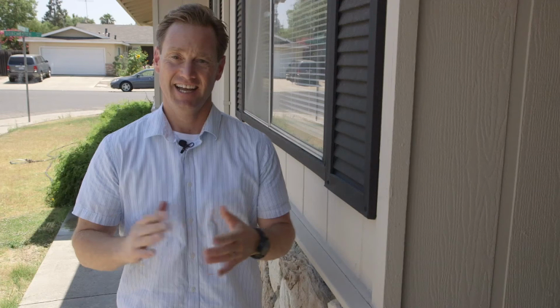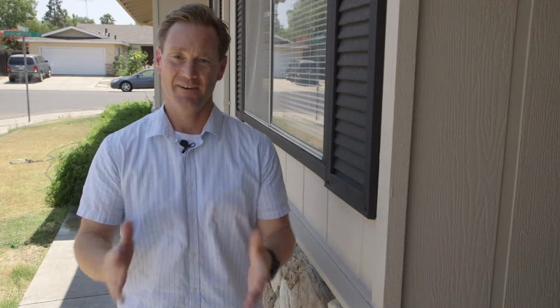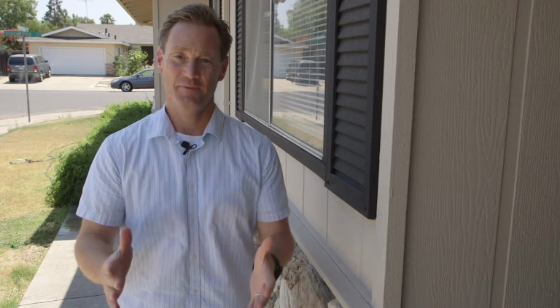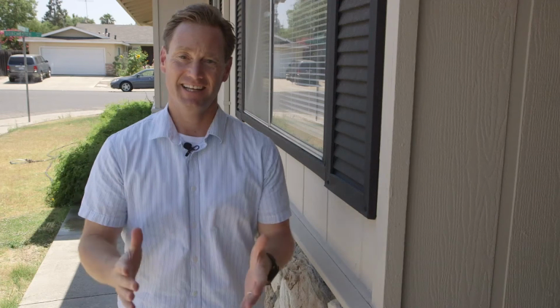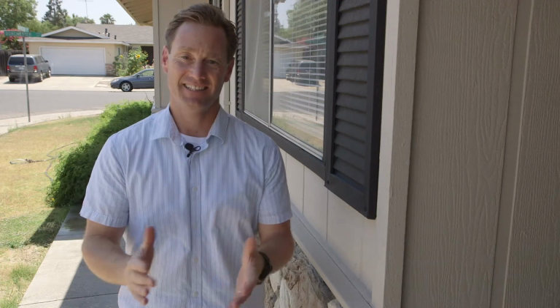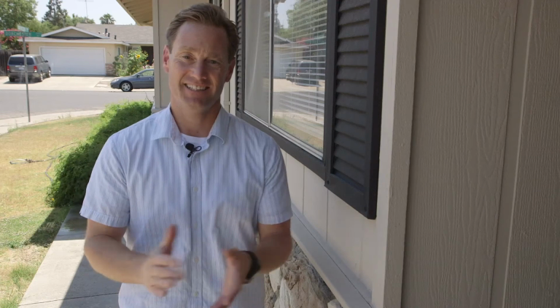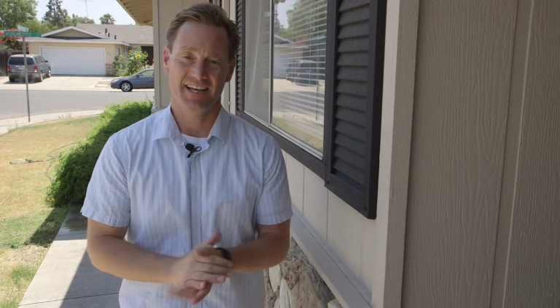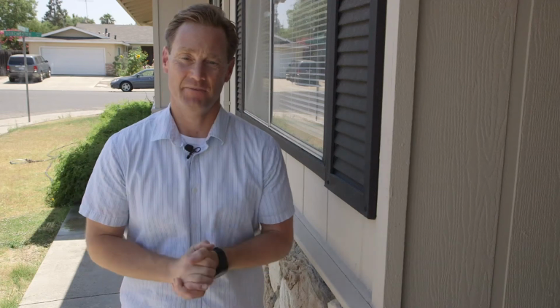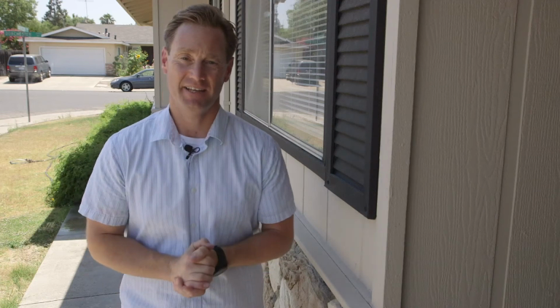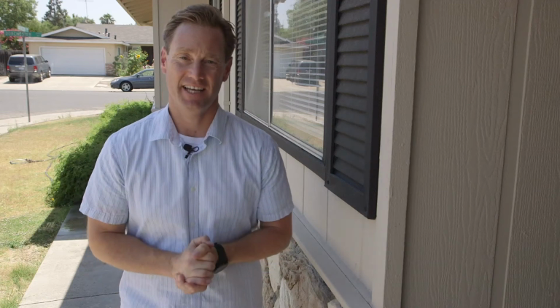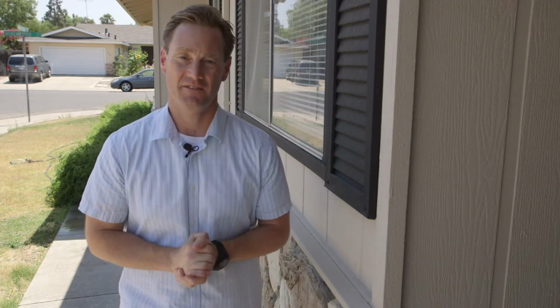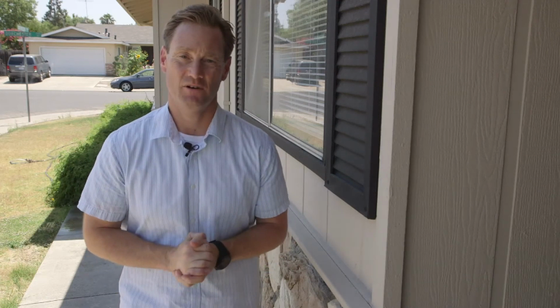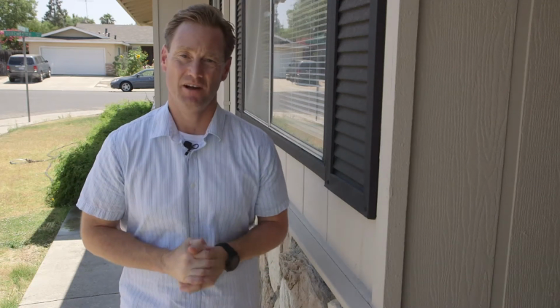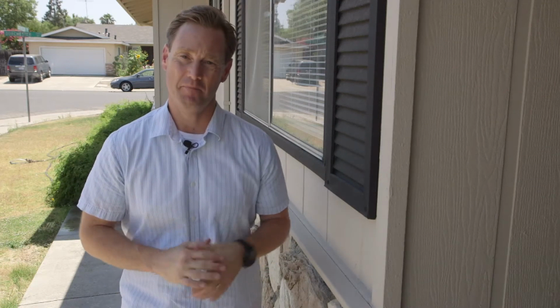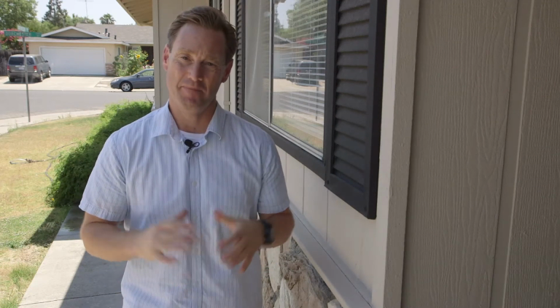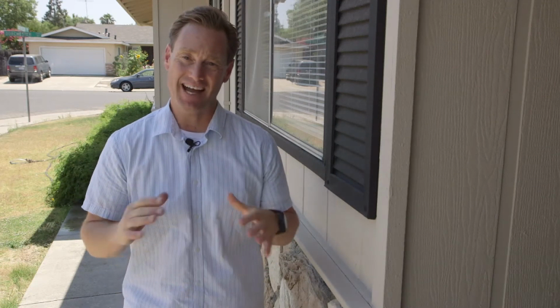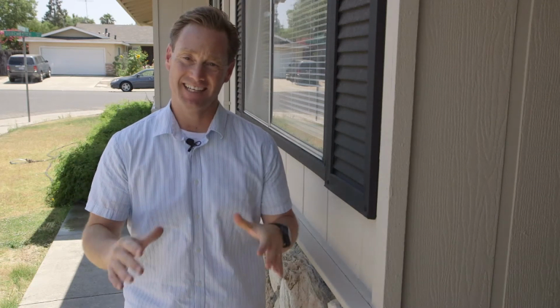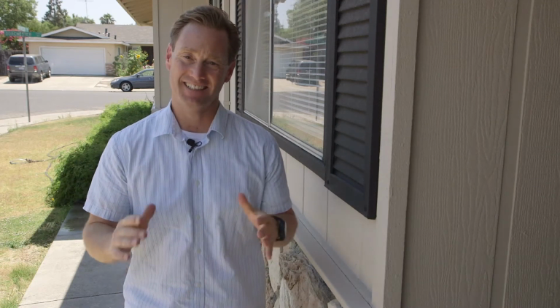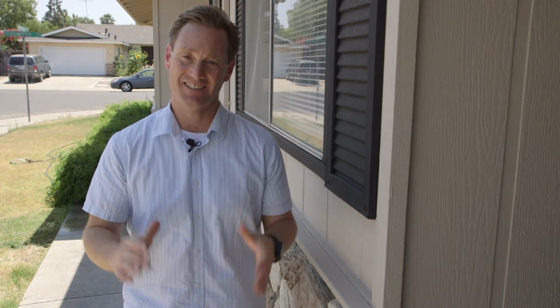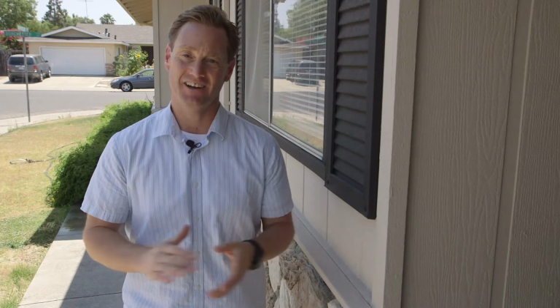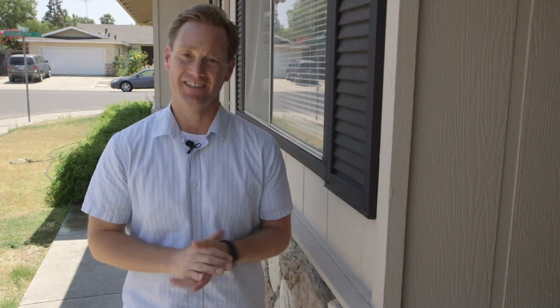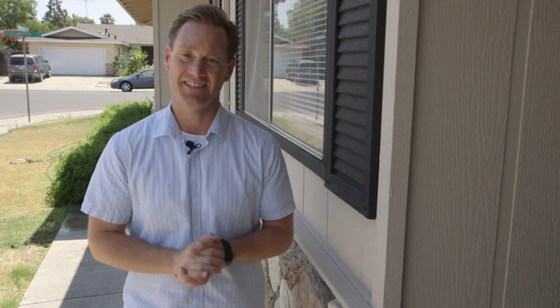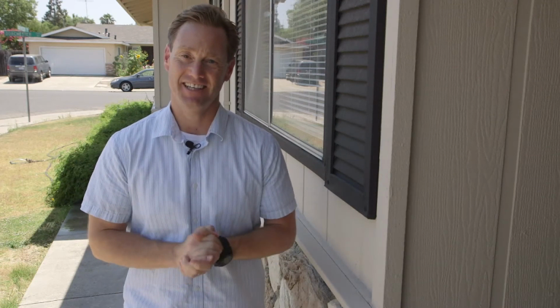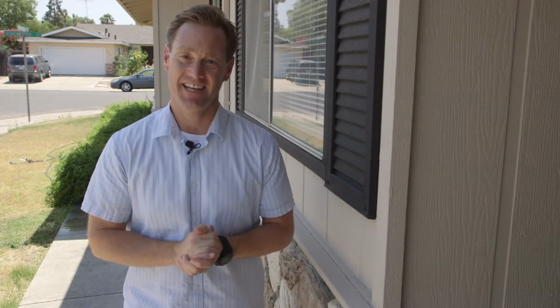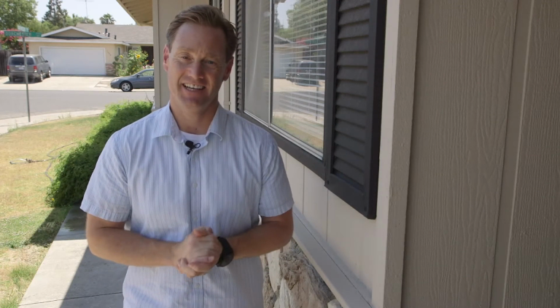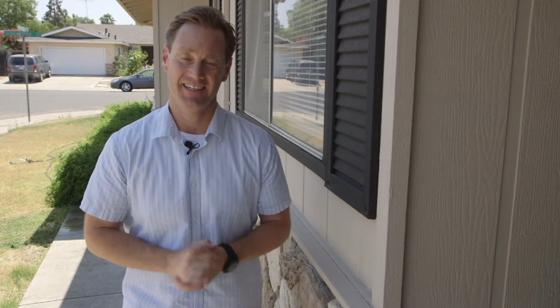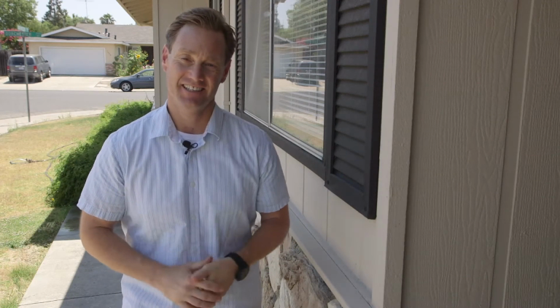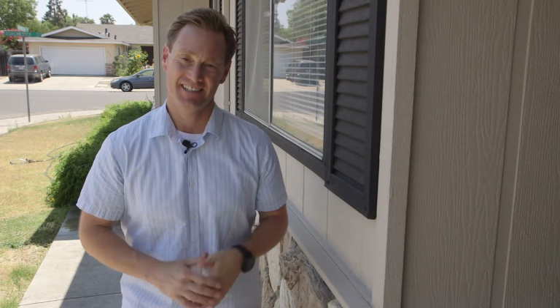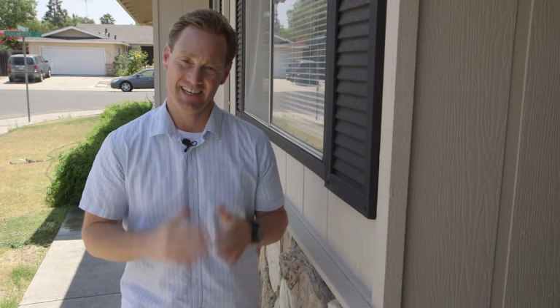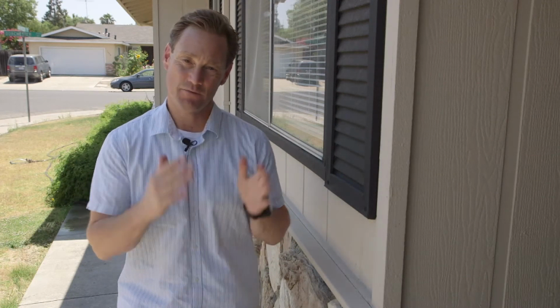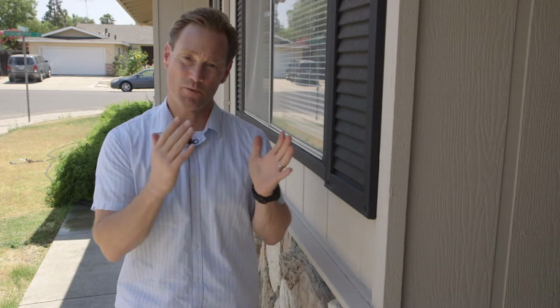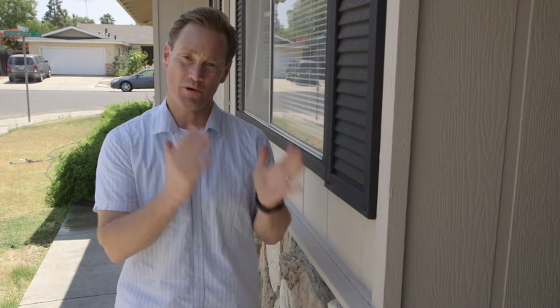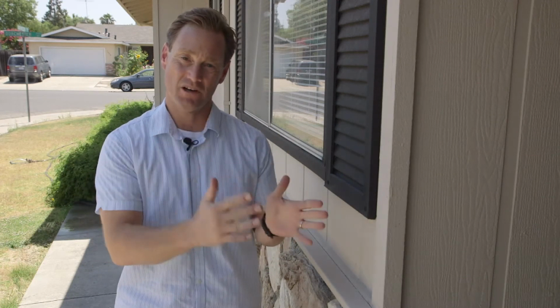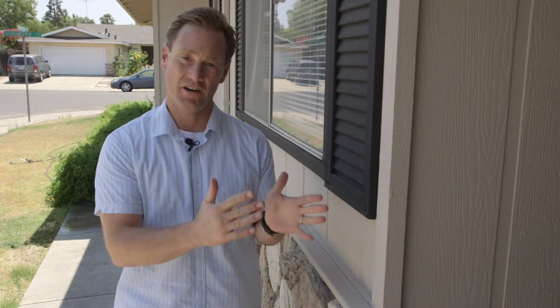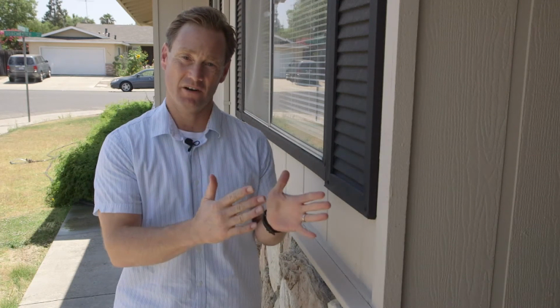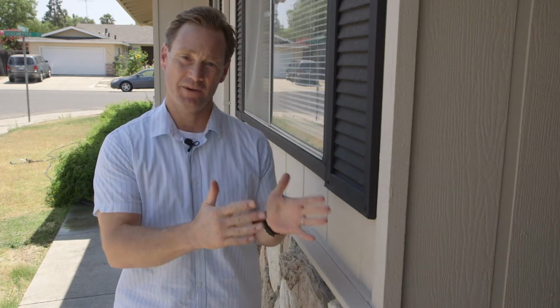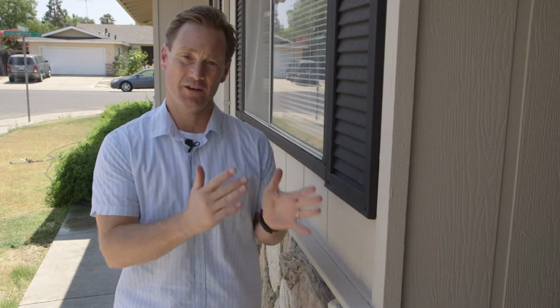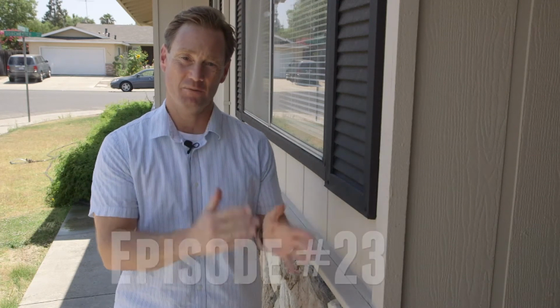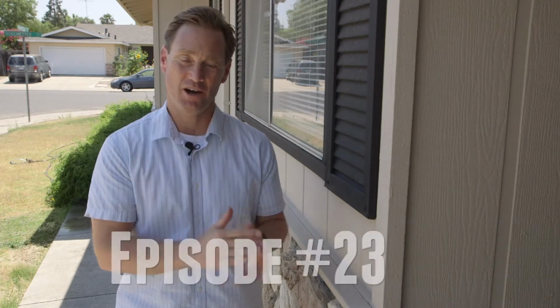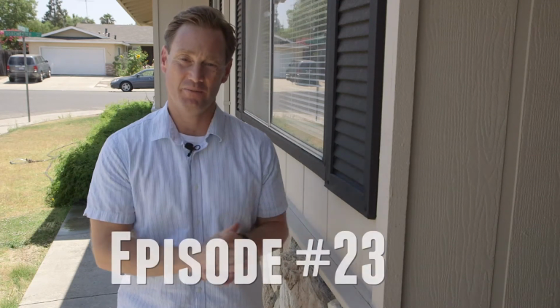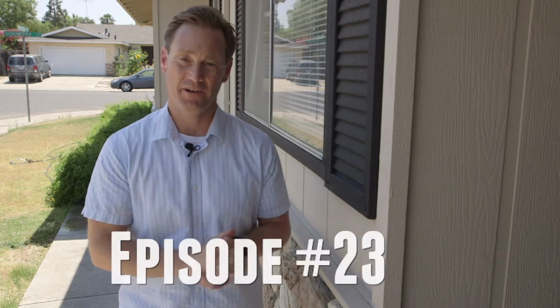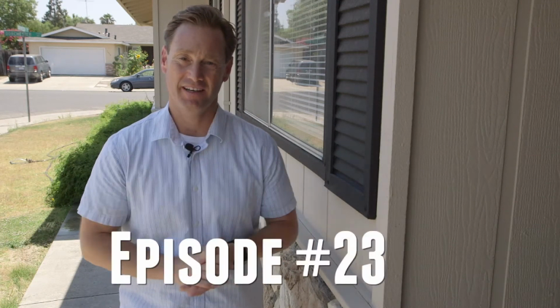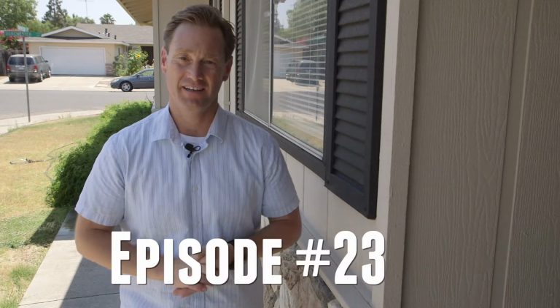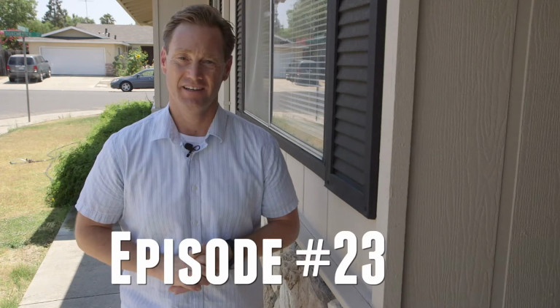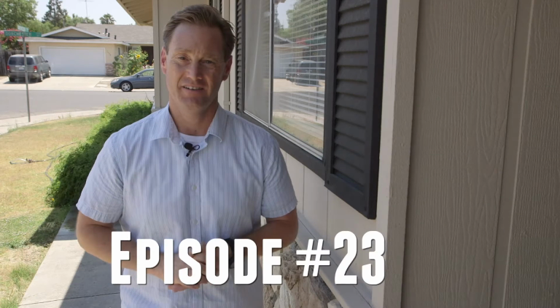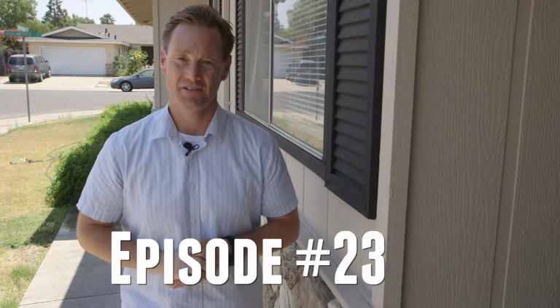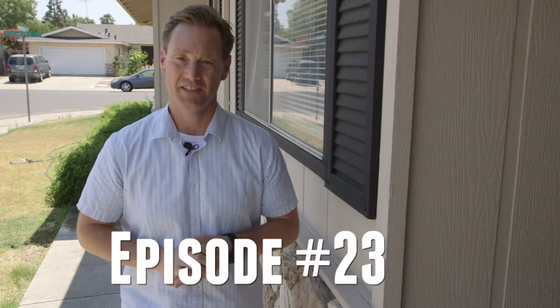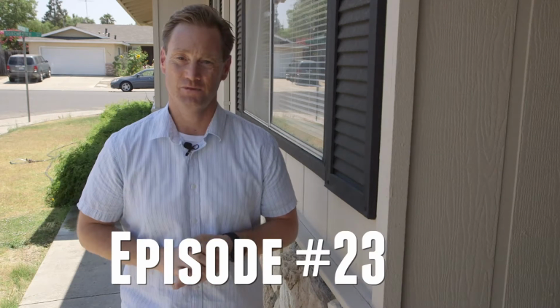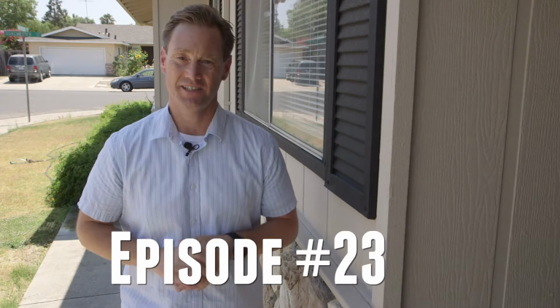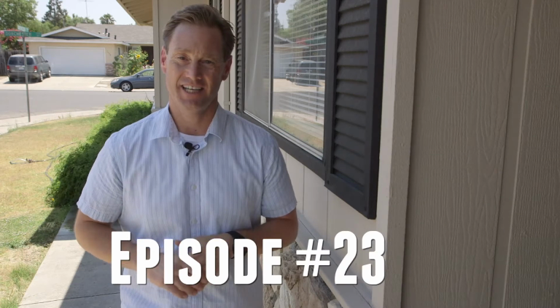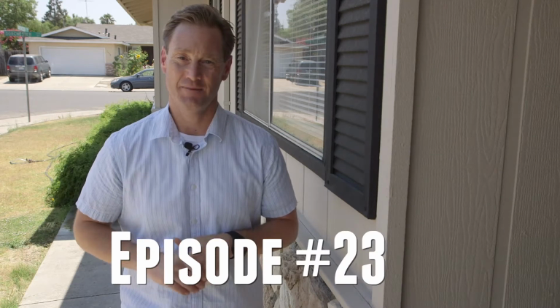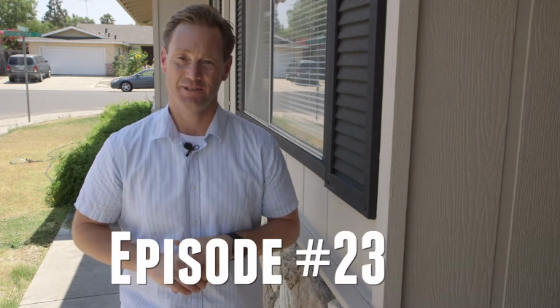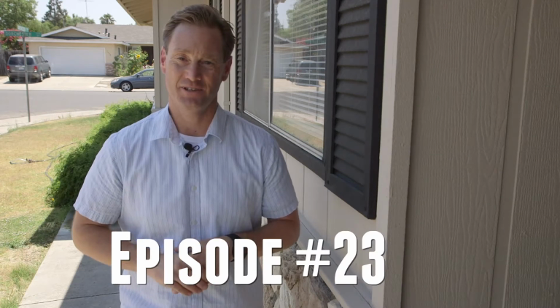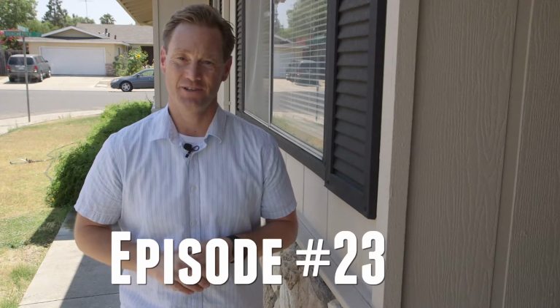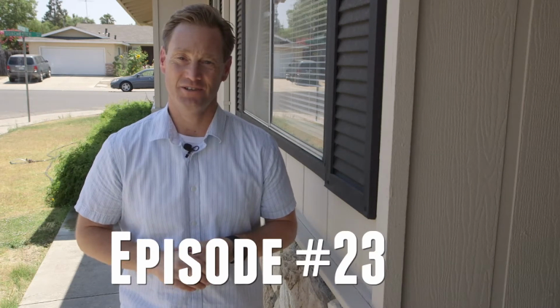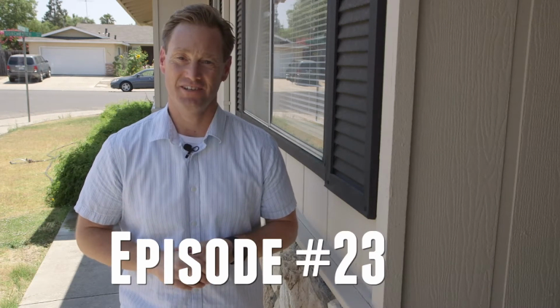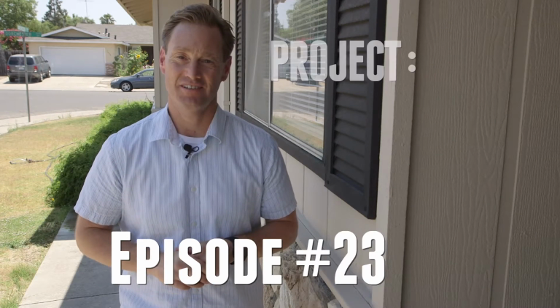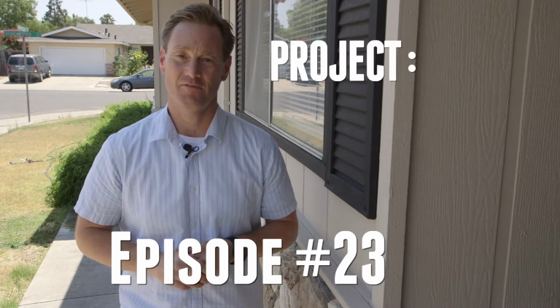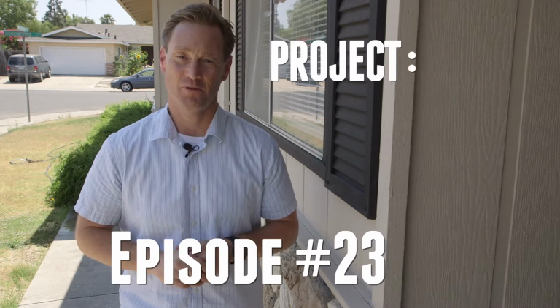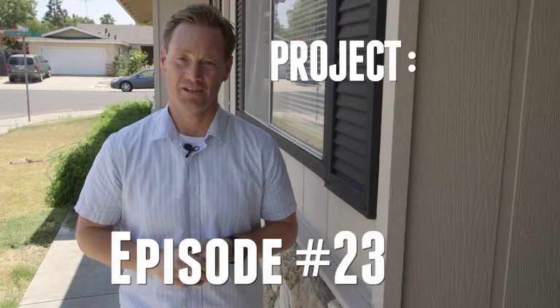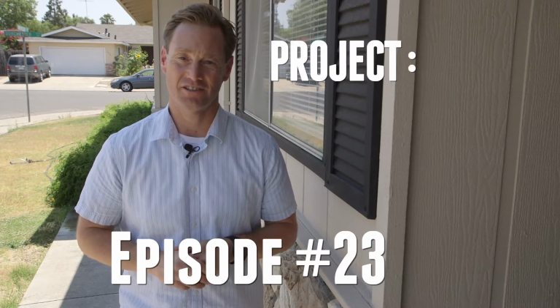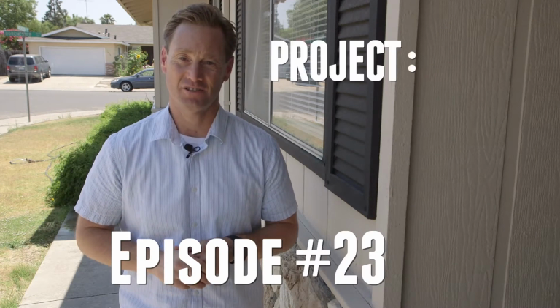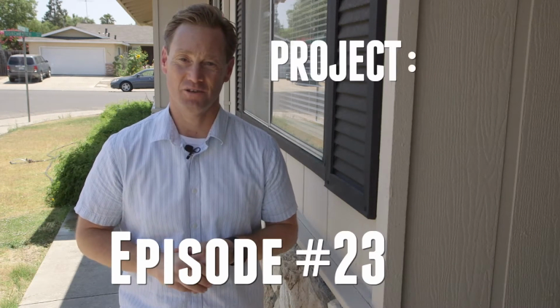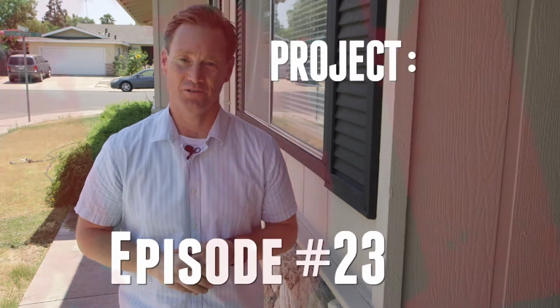Hey everybody, it's David McKeever. I'm back in Stockton today. Today we're working on a rental property for this week's episode of Project Soul.